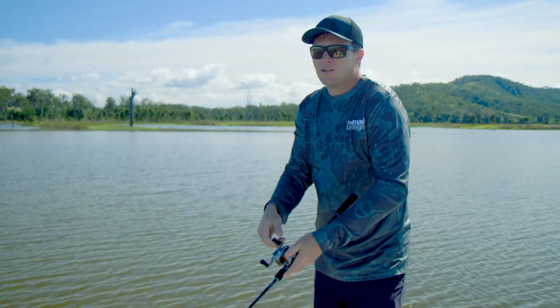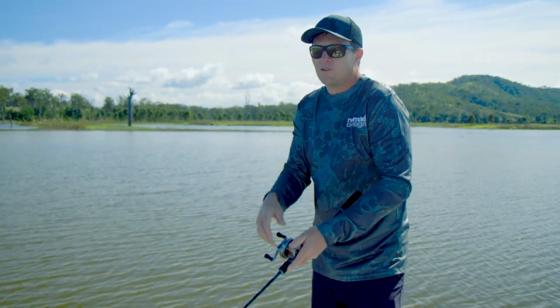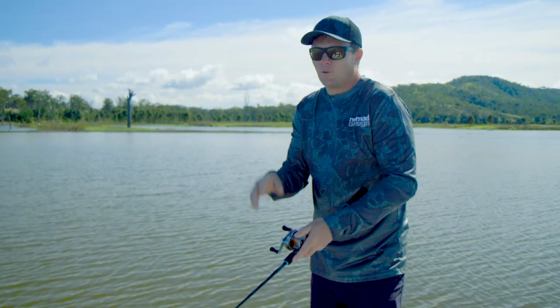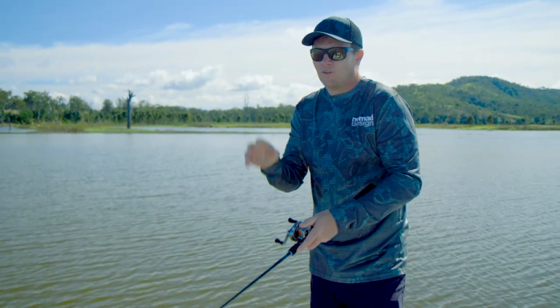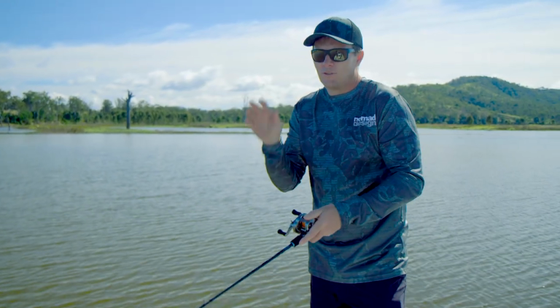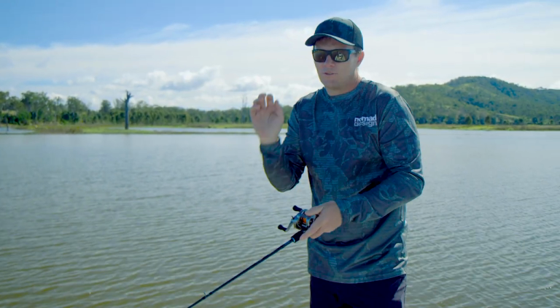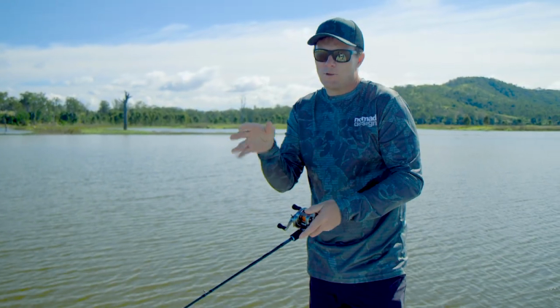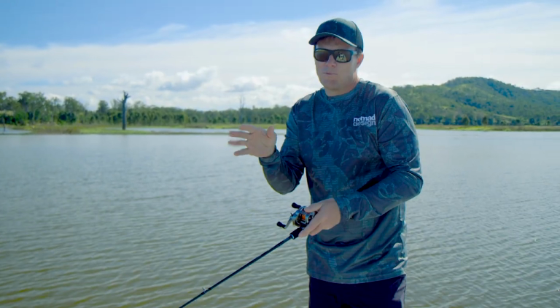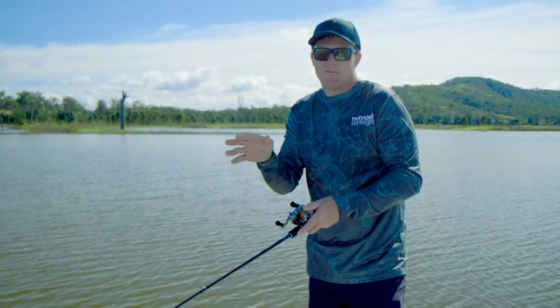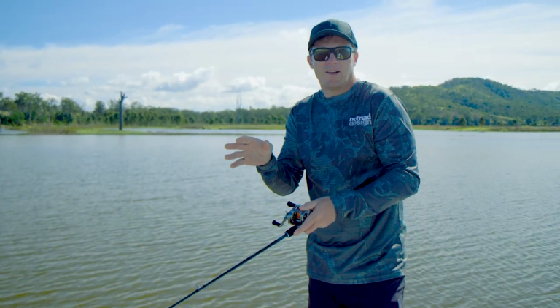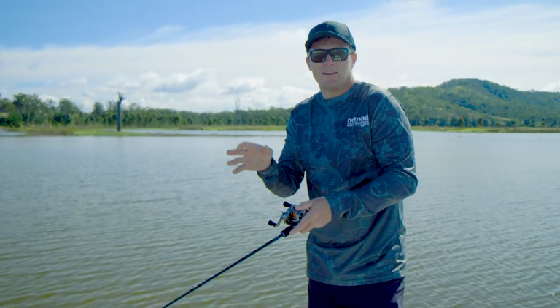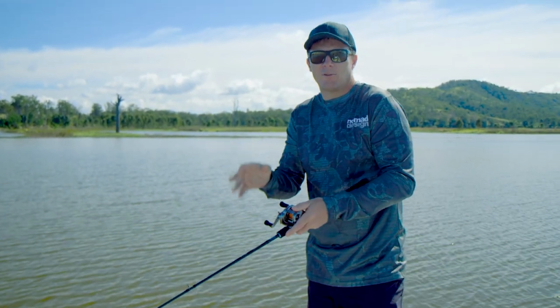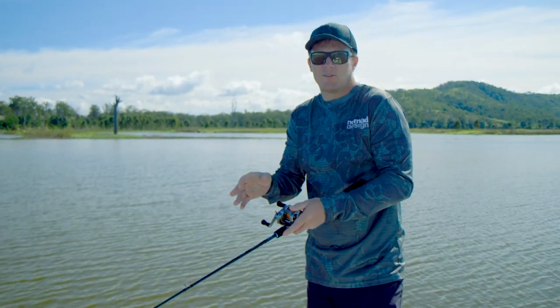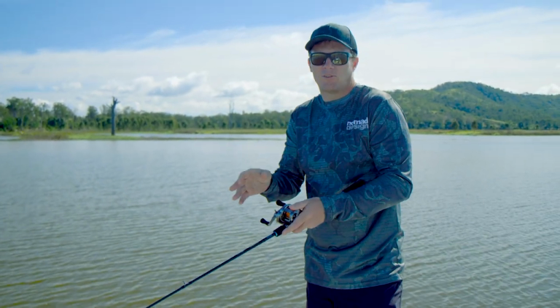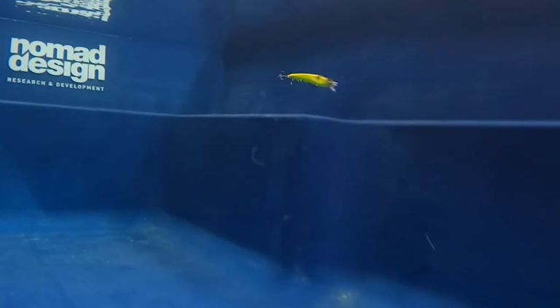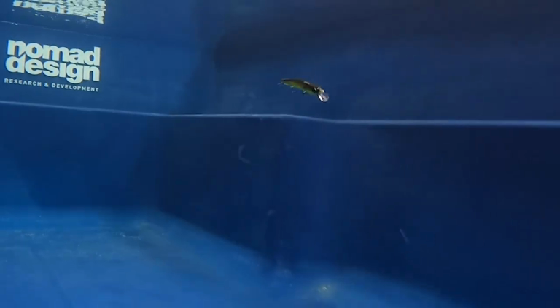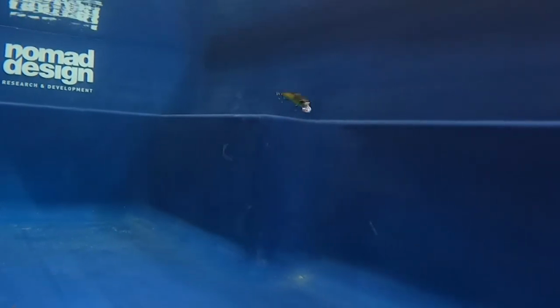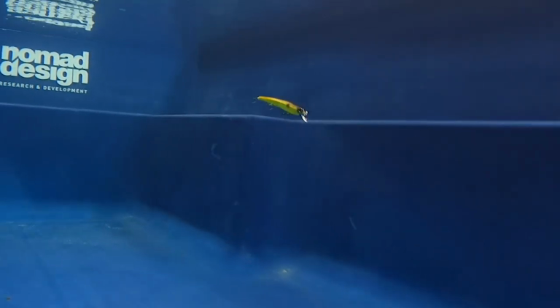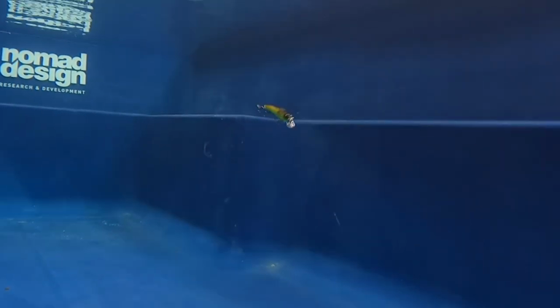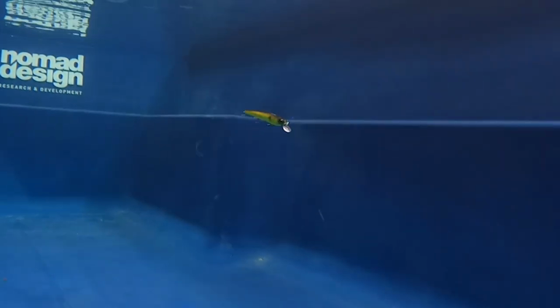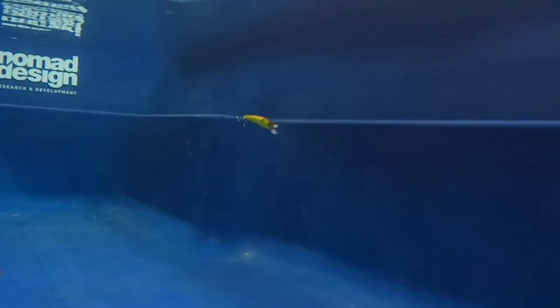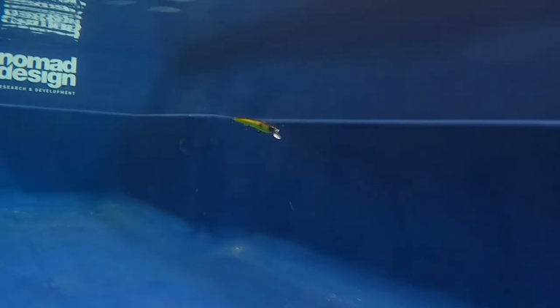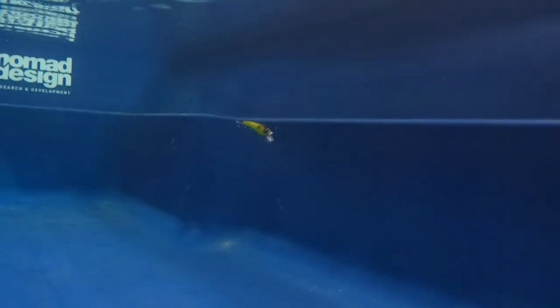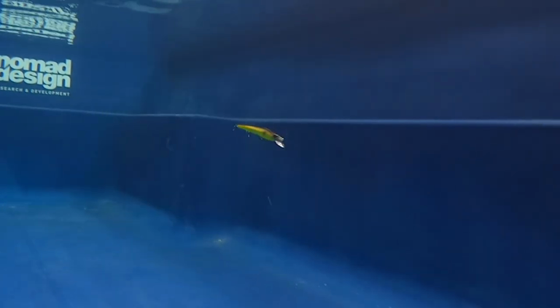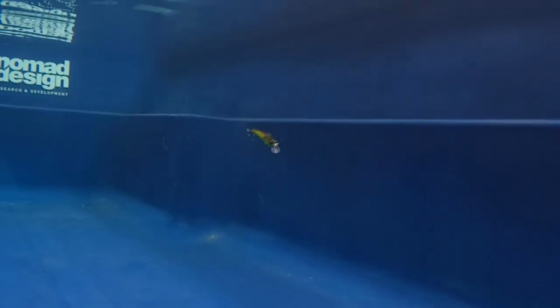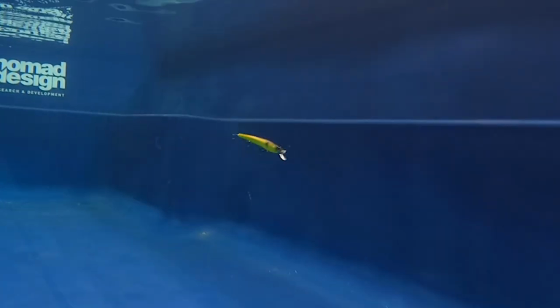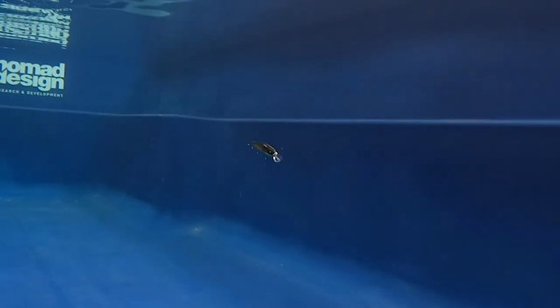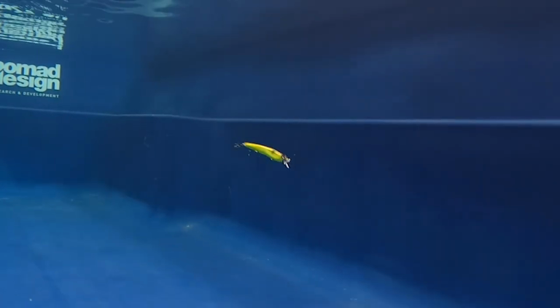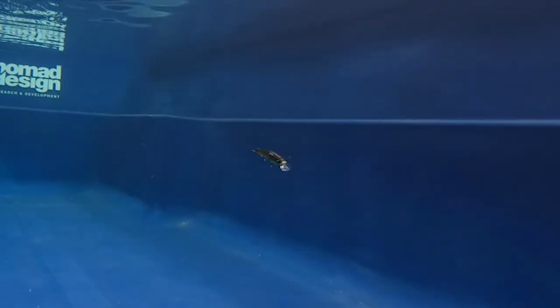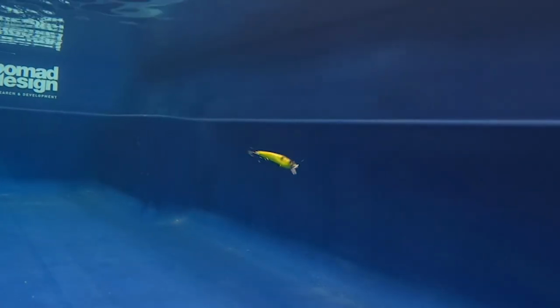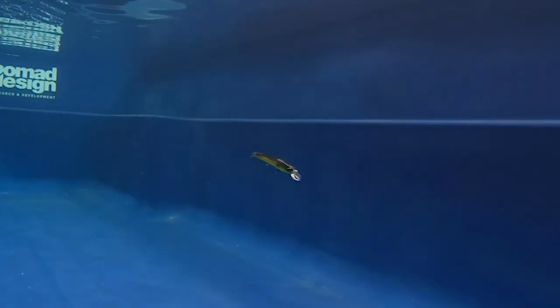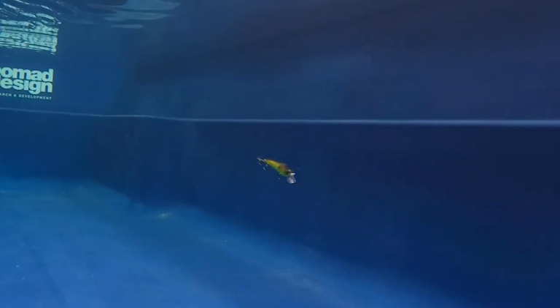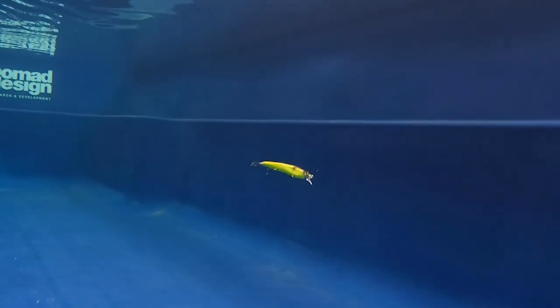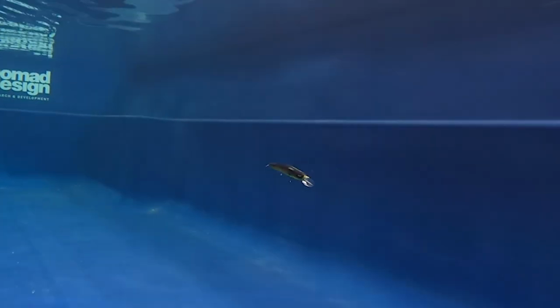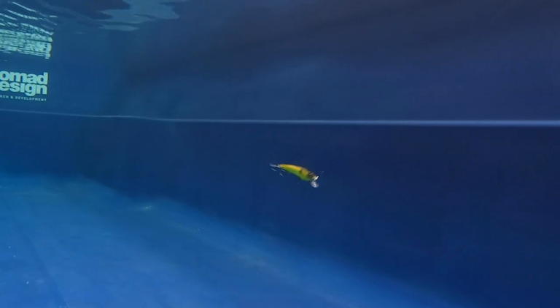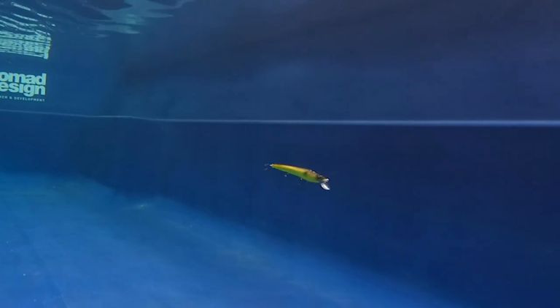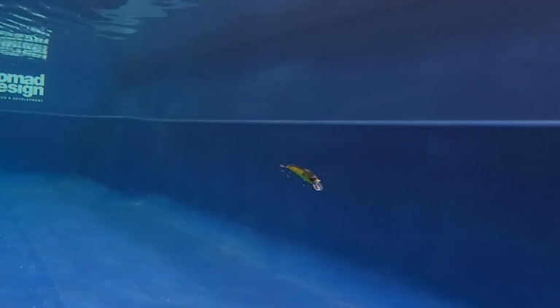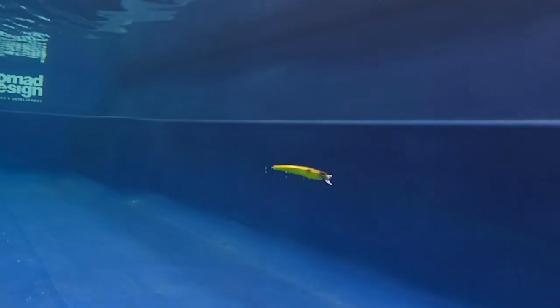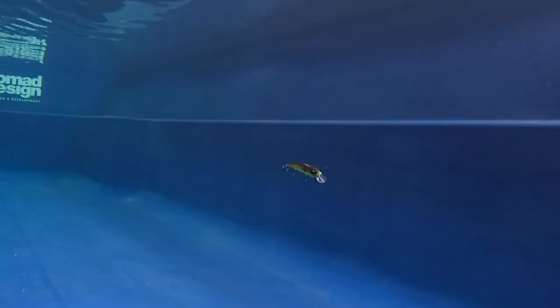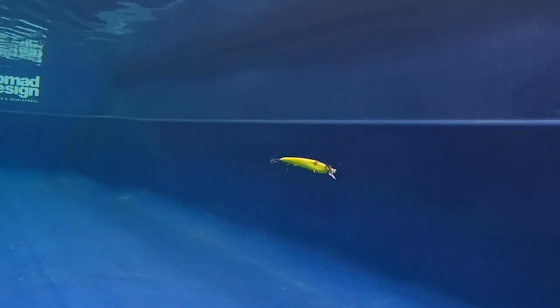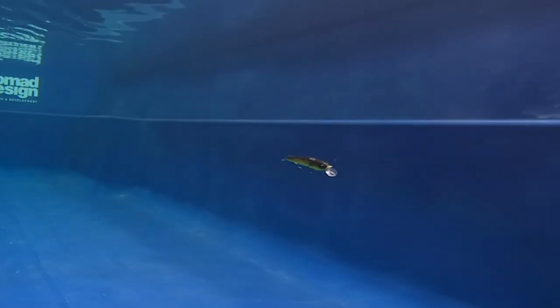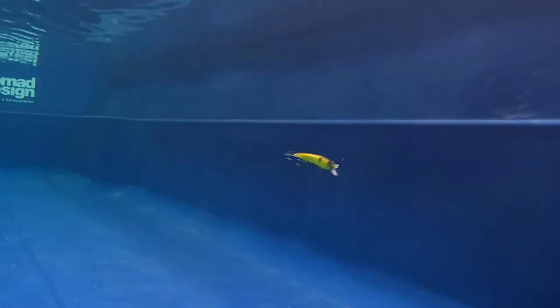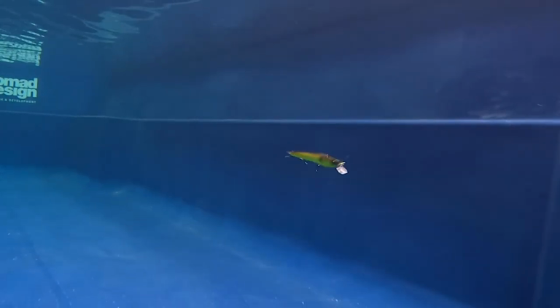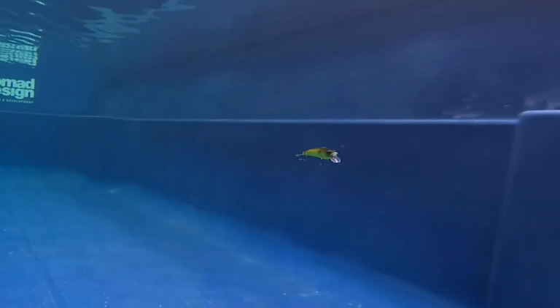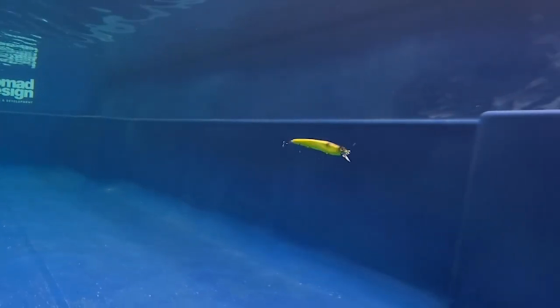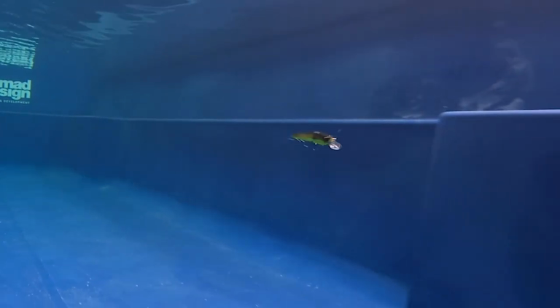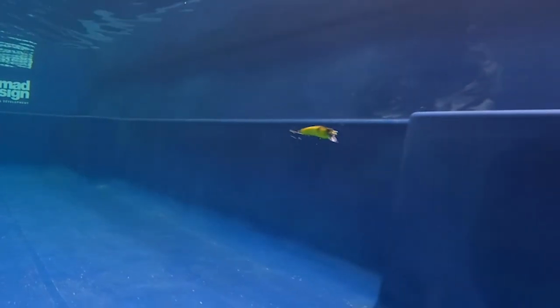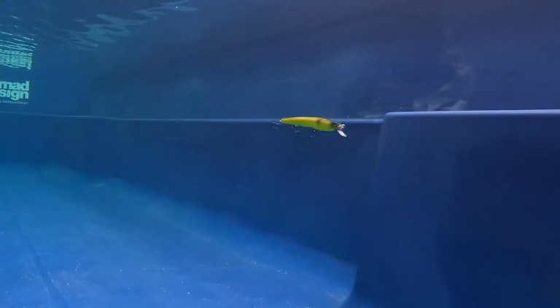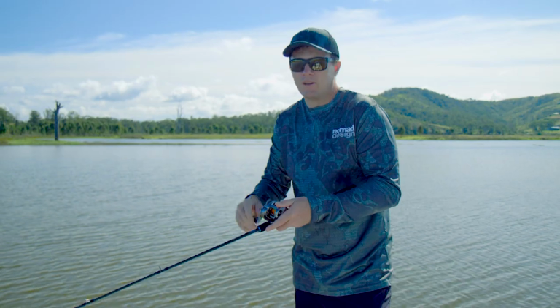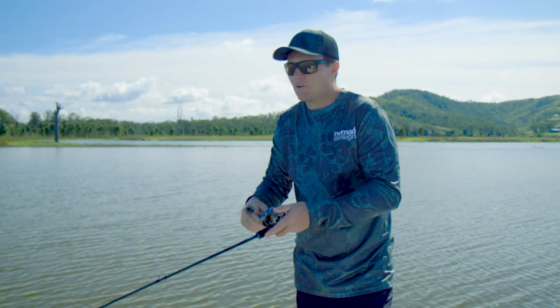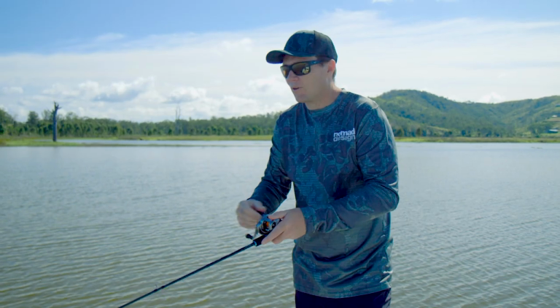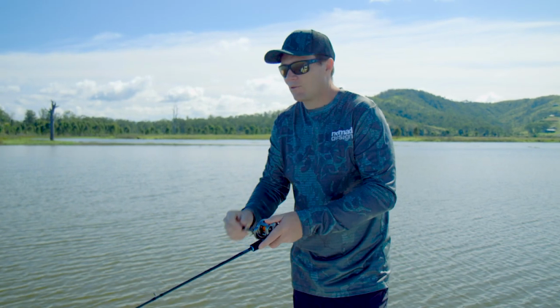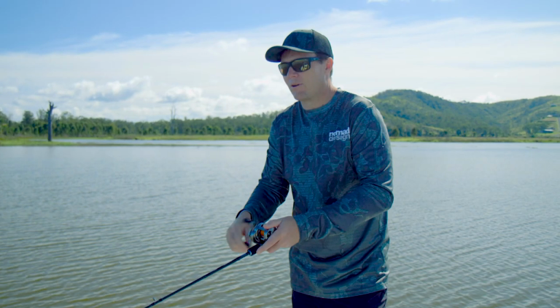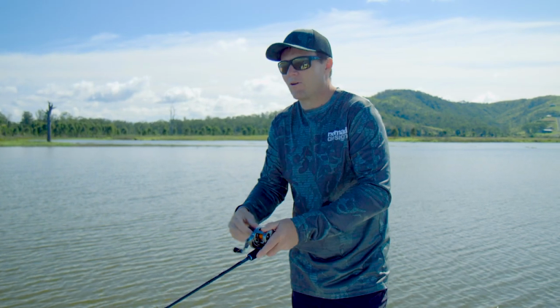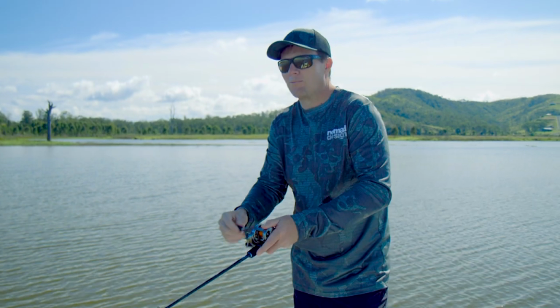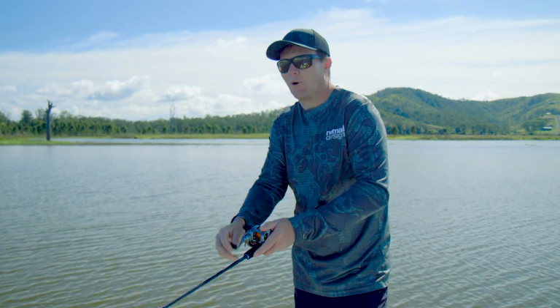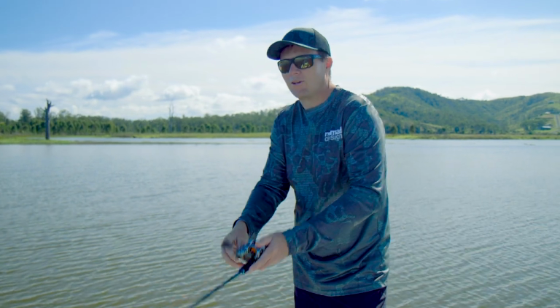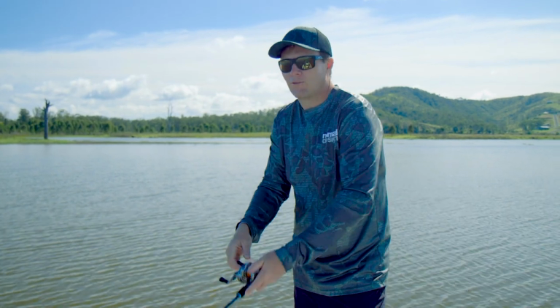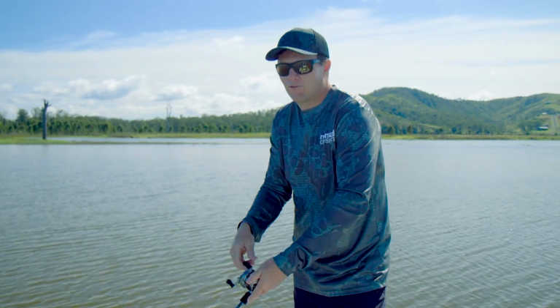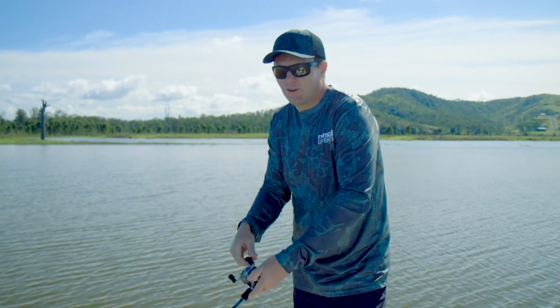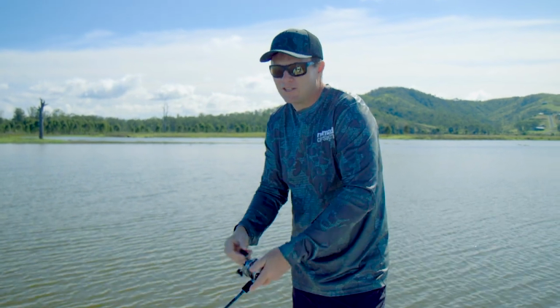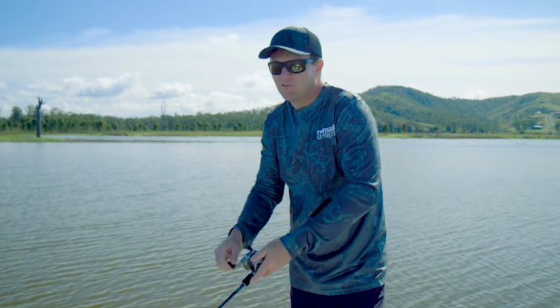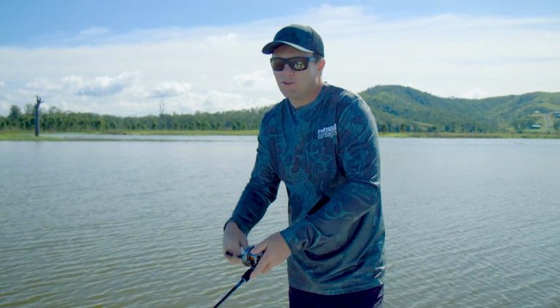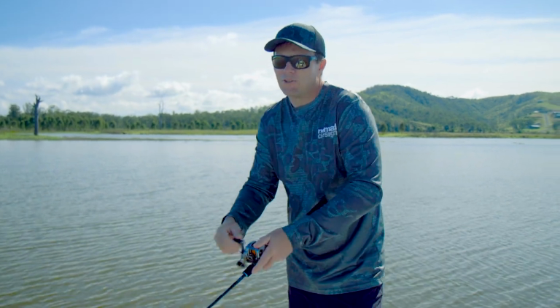It's also super effective on a slow roll. The body has been designed with a huge amount of roll, which is really good at triggering bites on fussy fish.